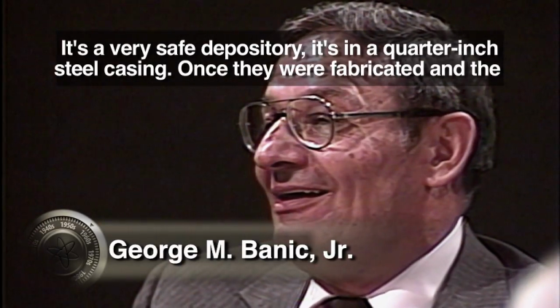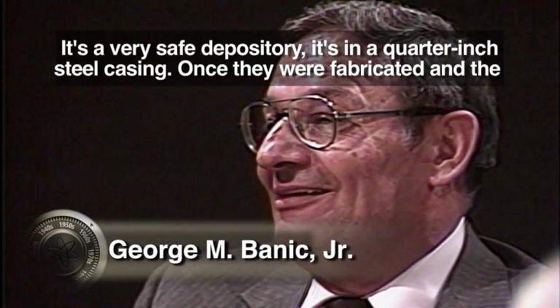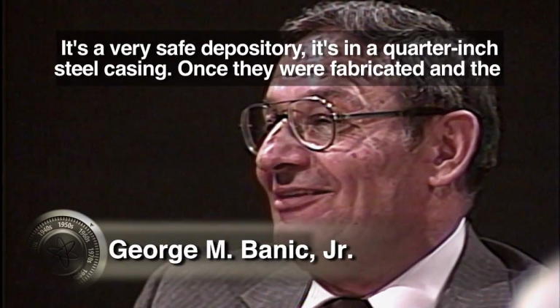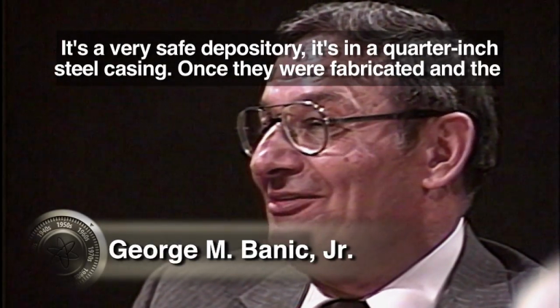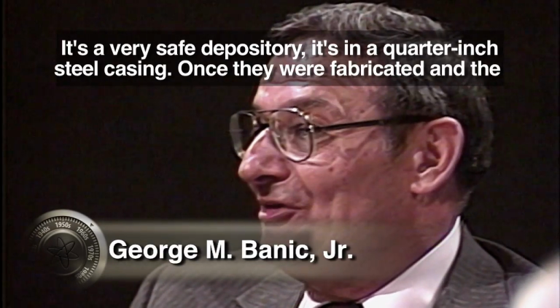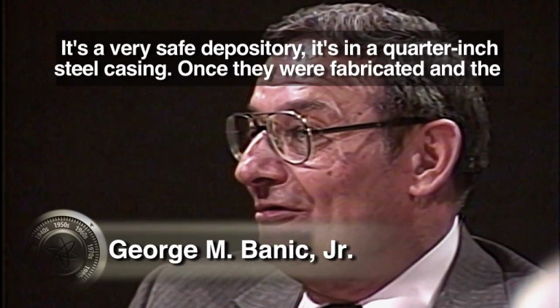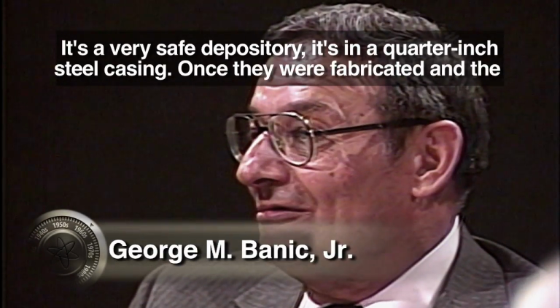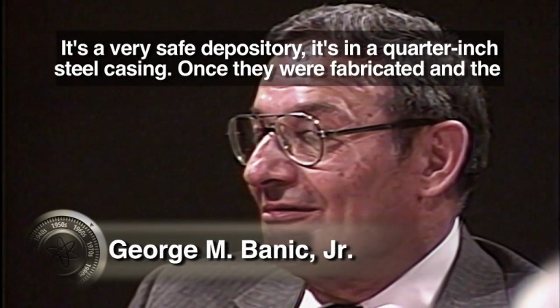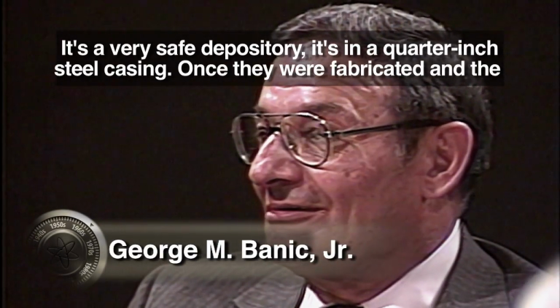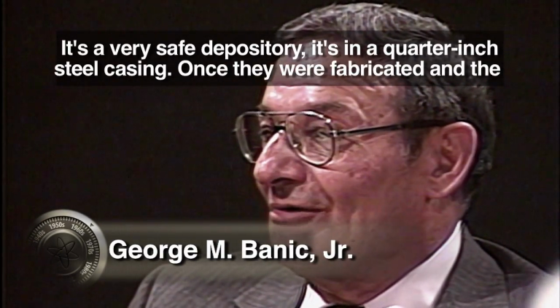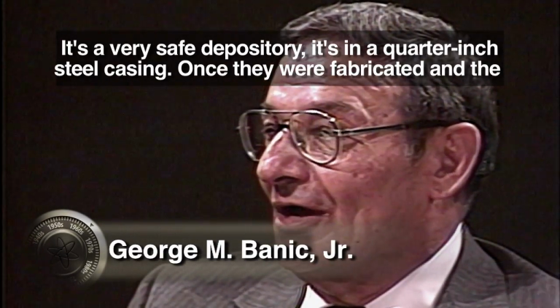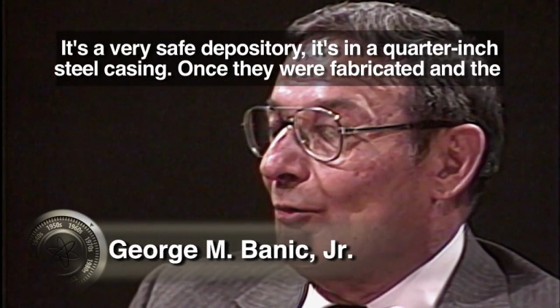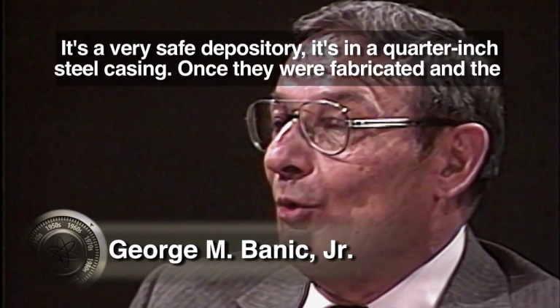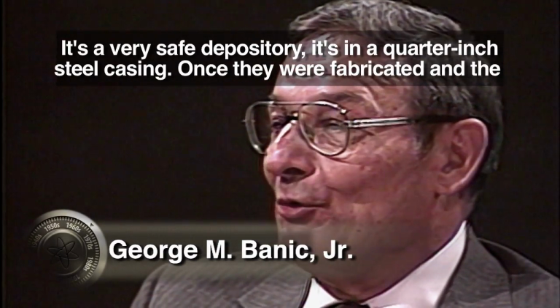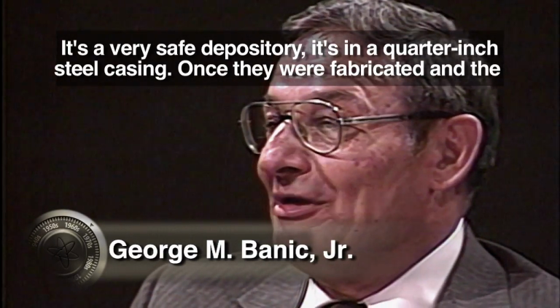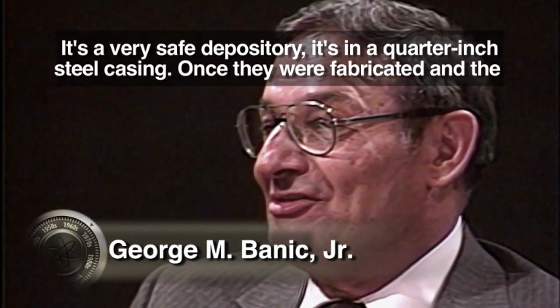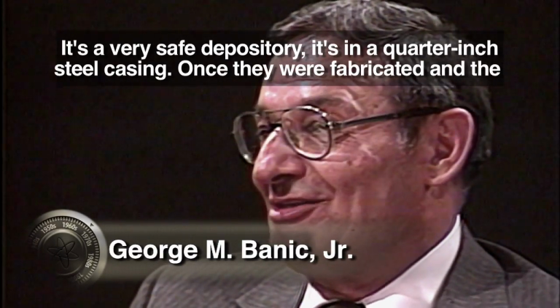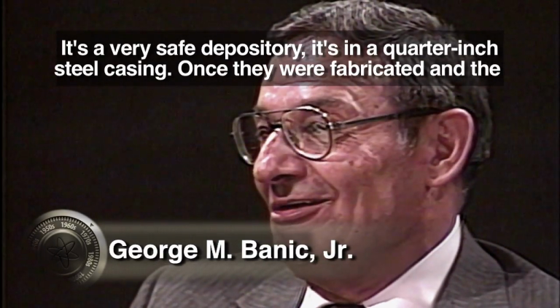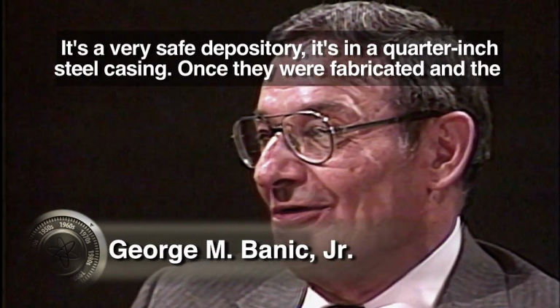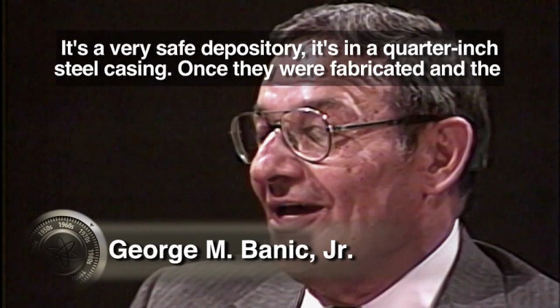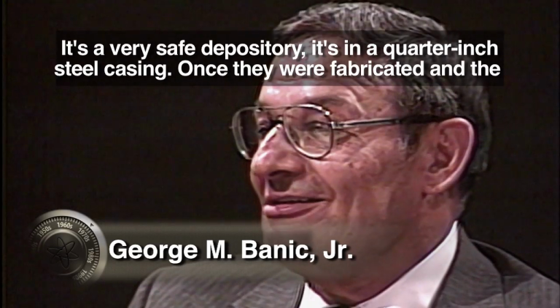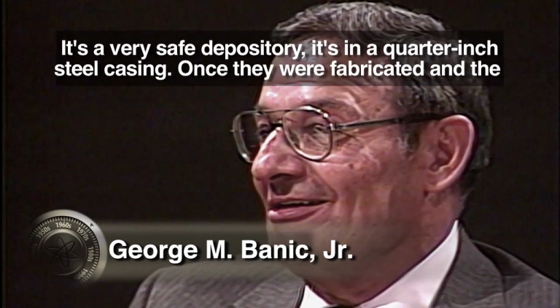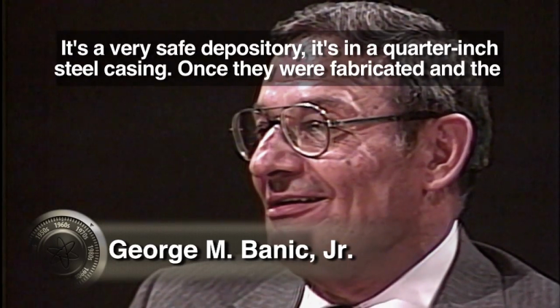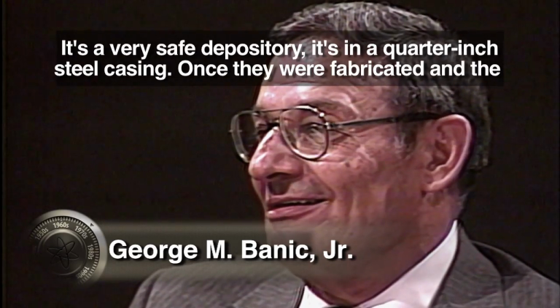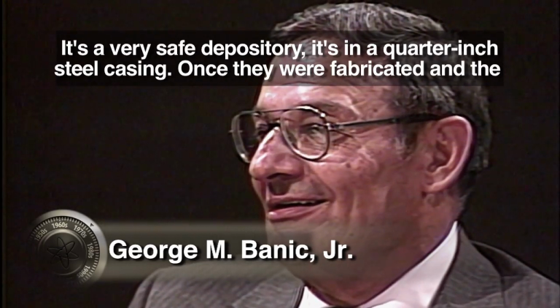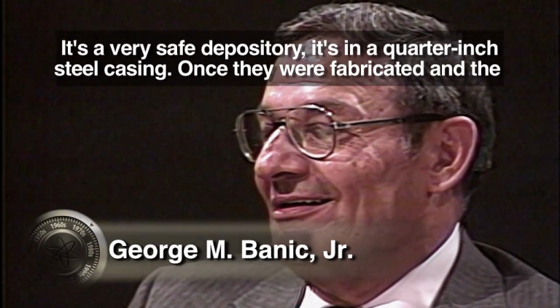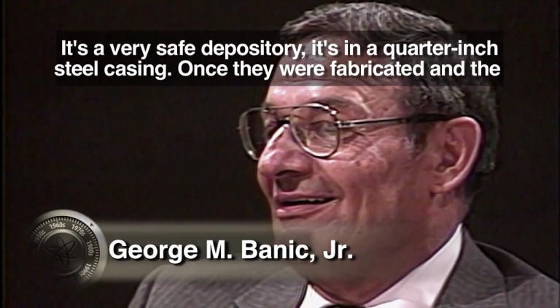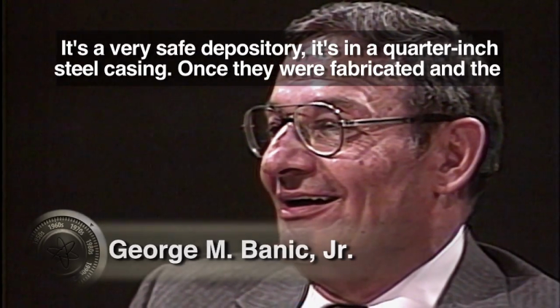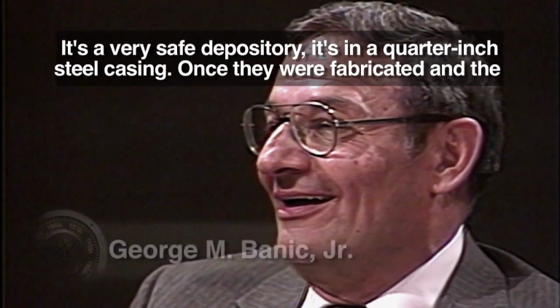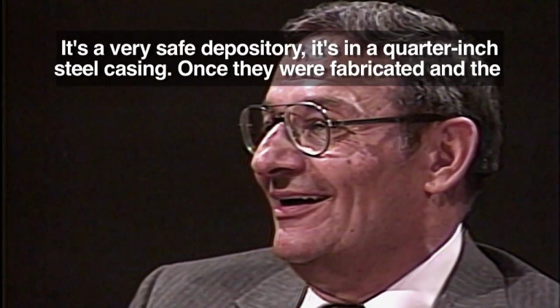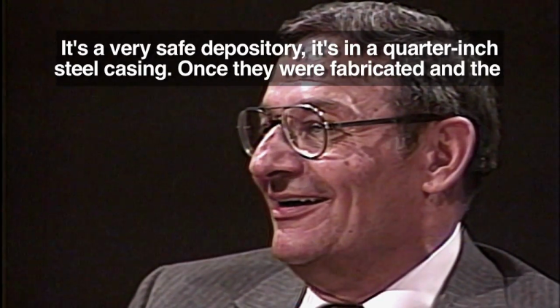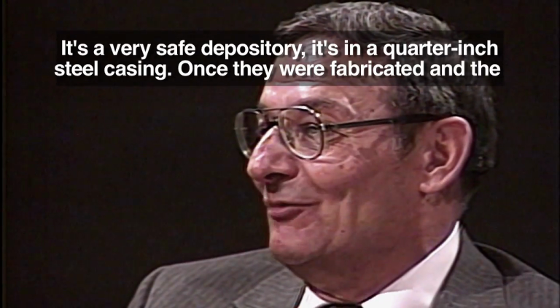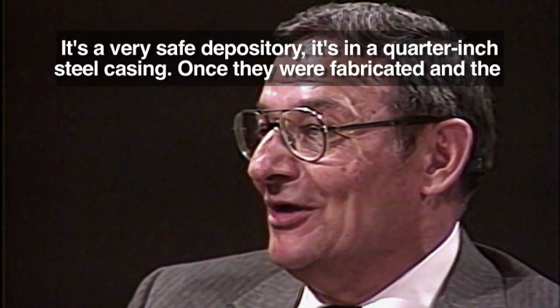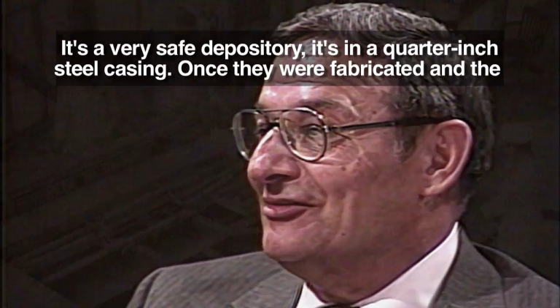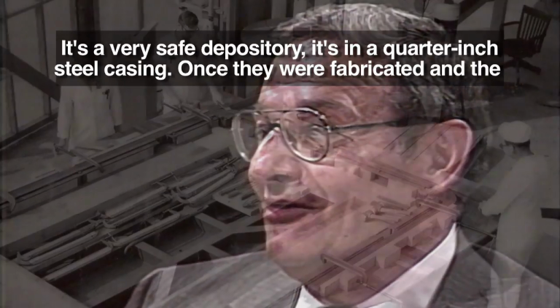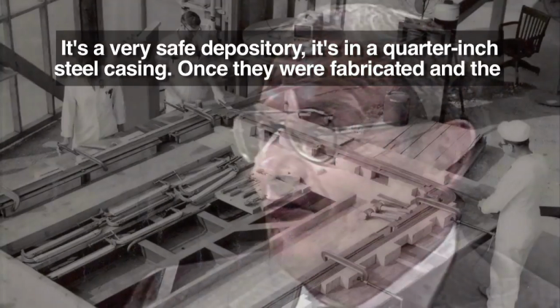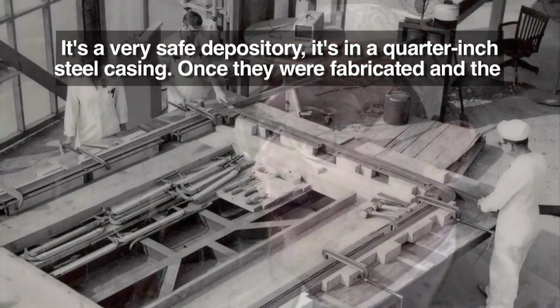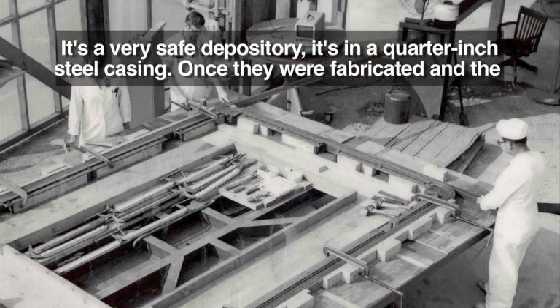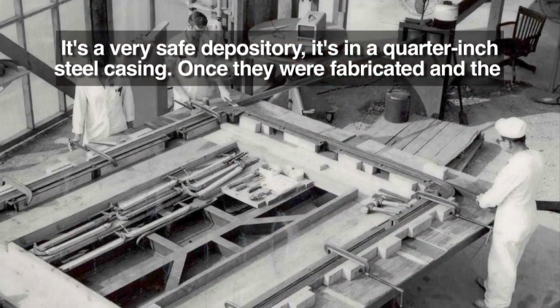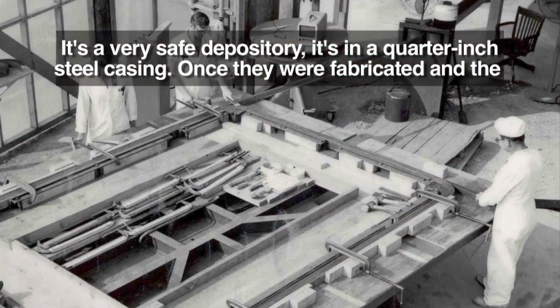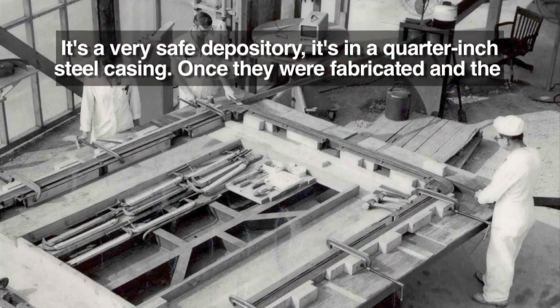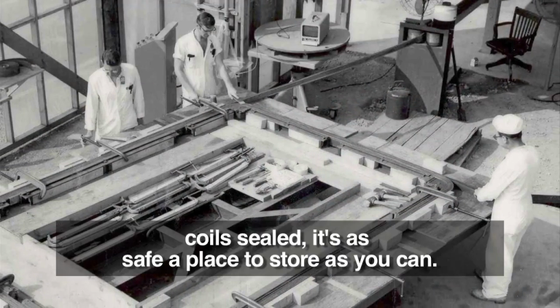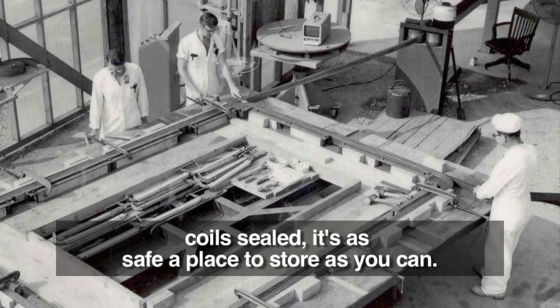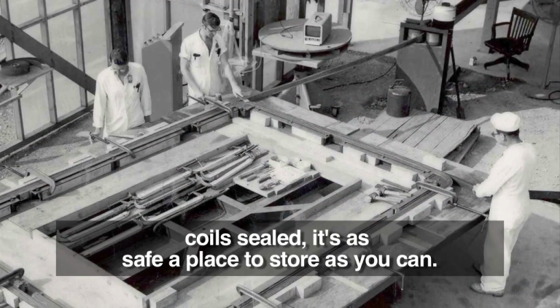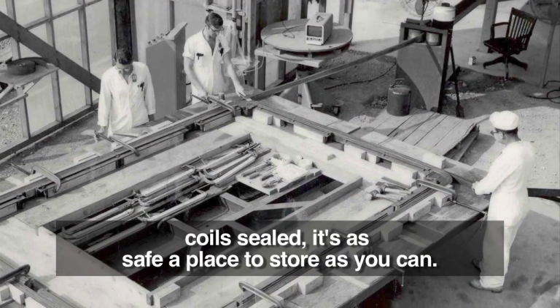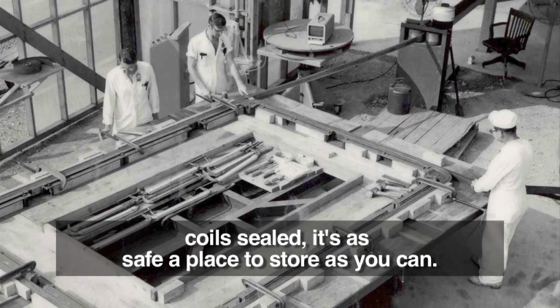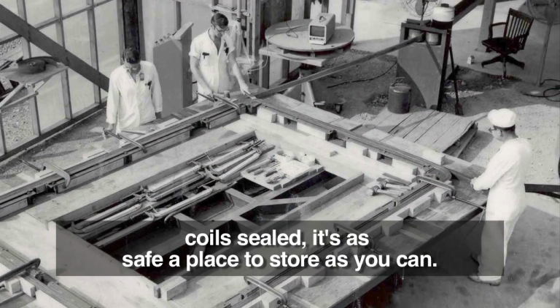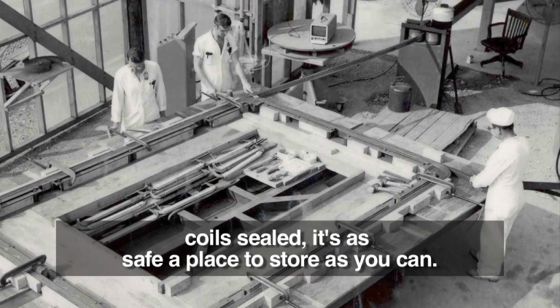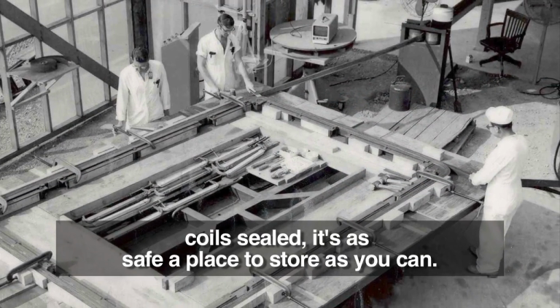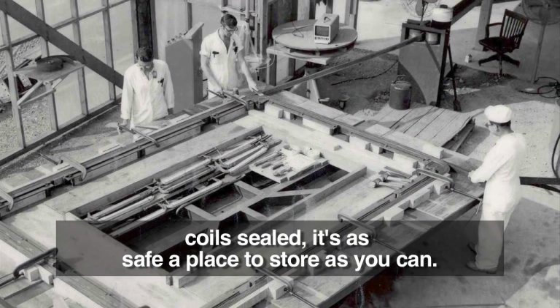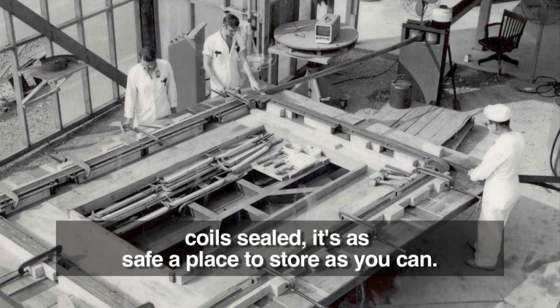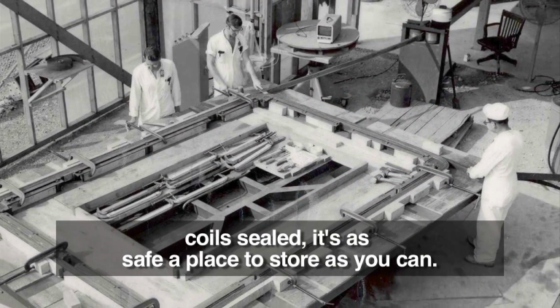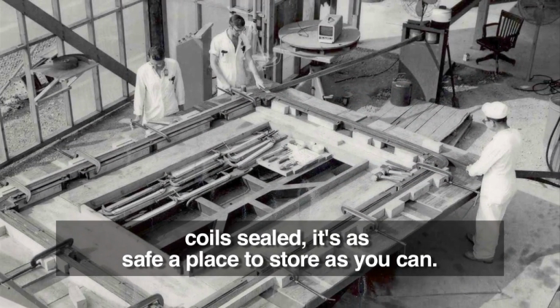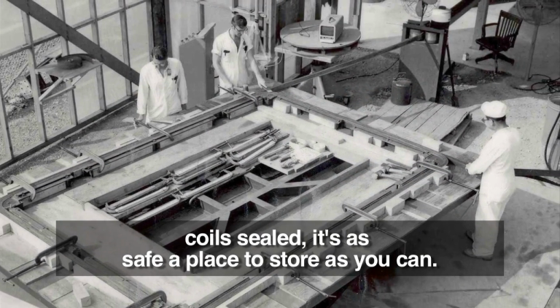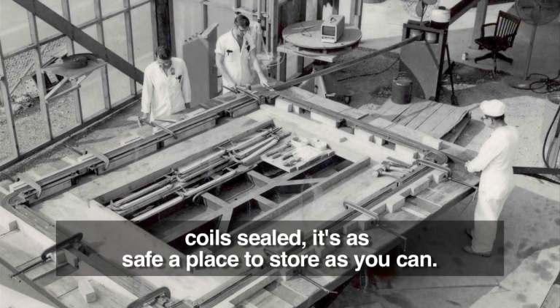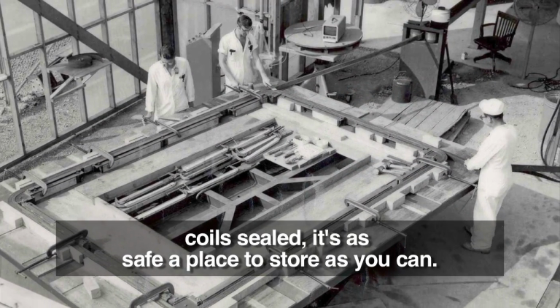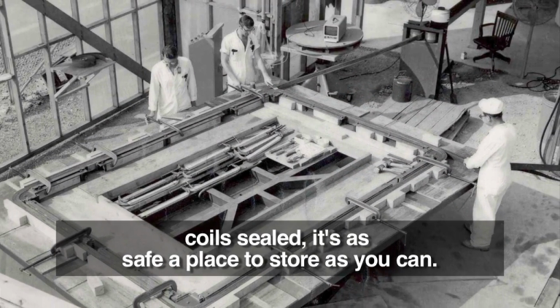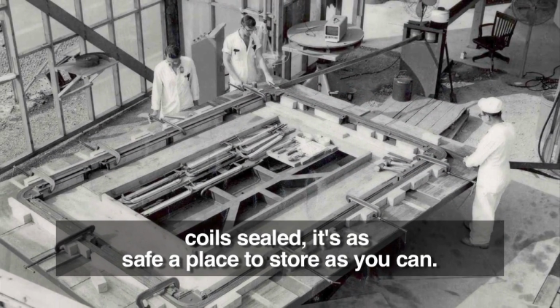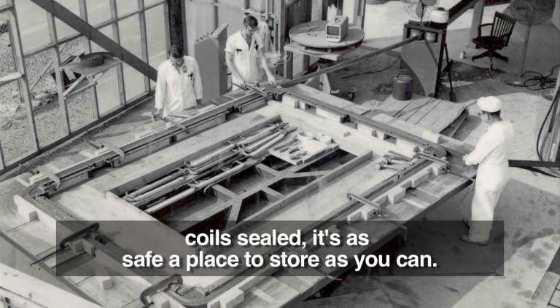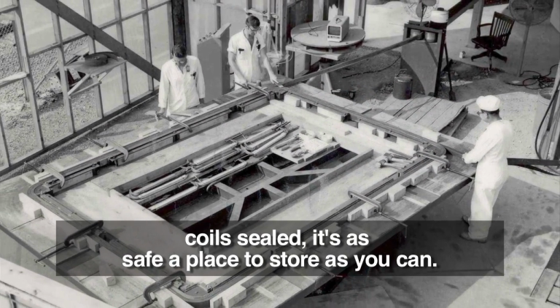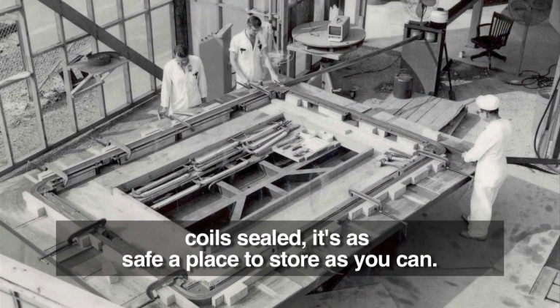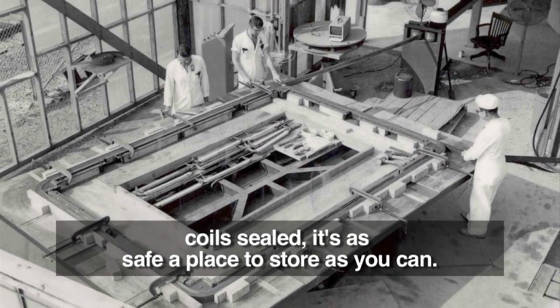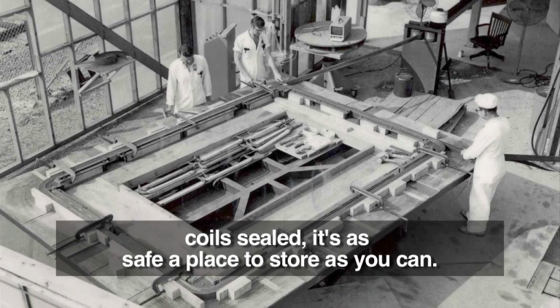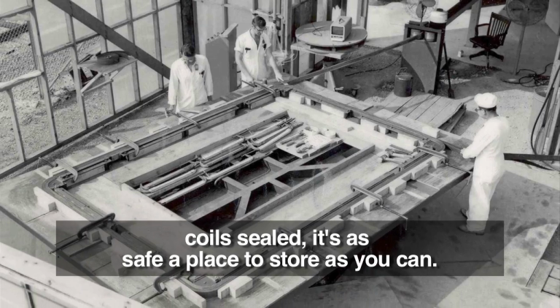It's in a quarter-inch steel casing. Once they were fabricated and the coil sealed, it's as safe a place to store as you can.